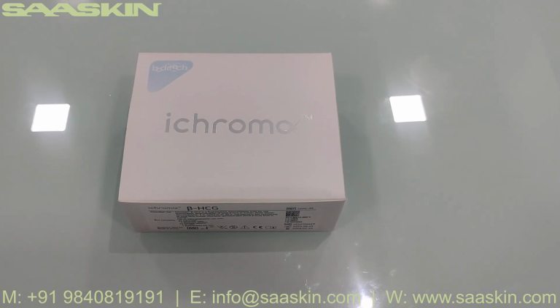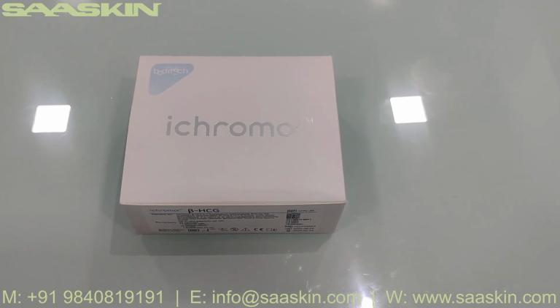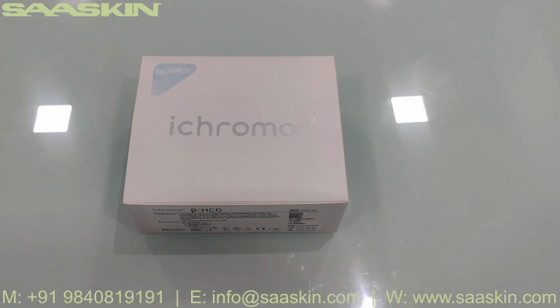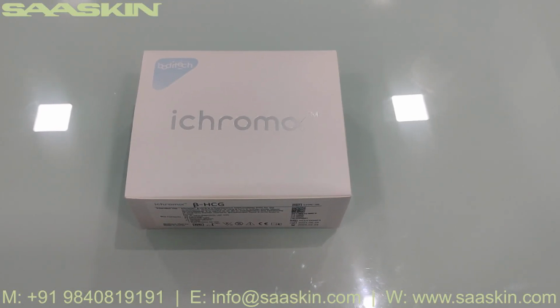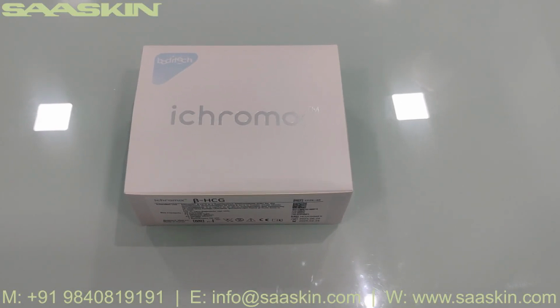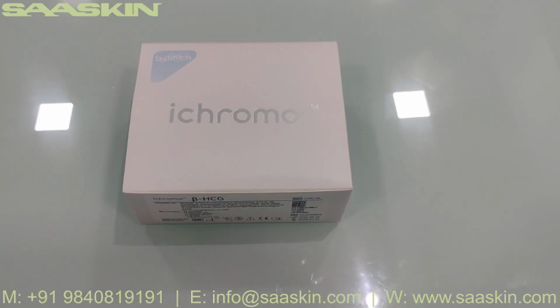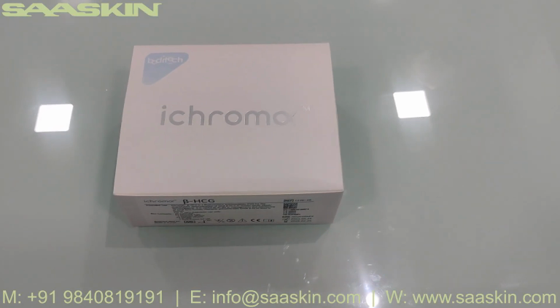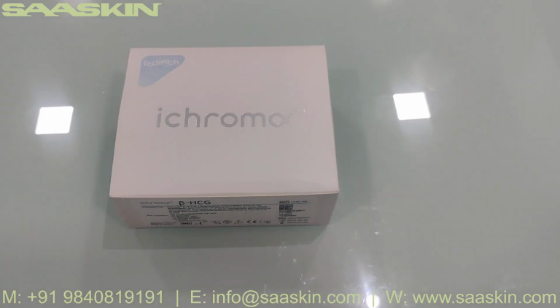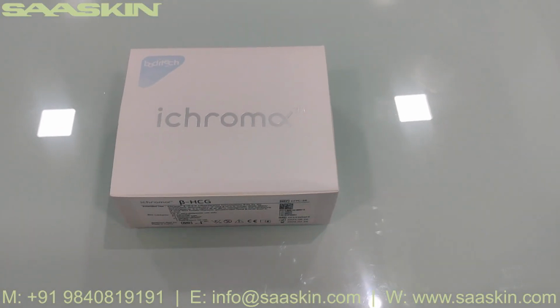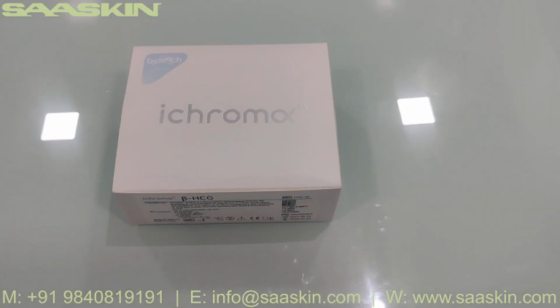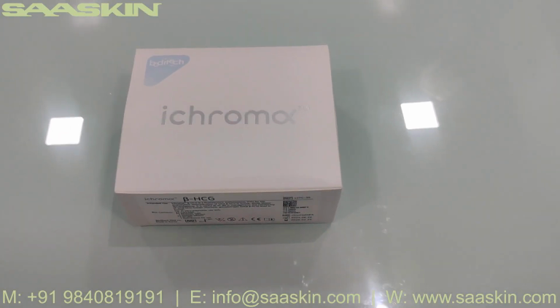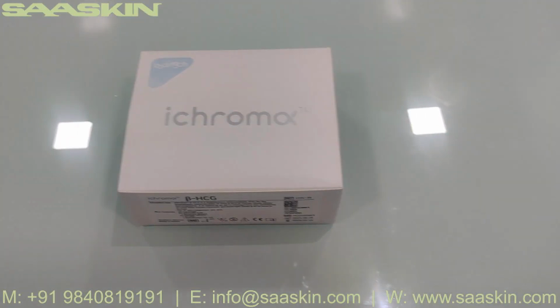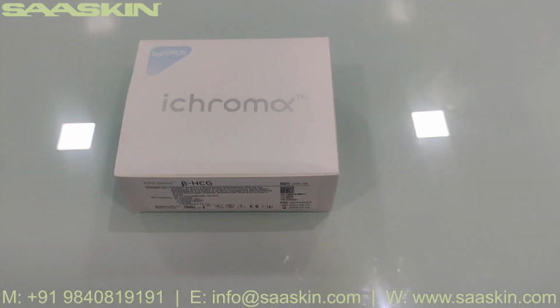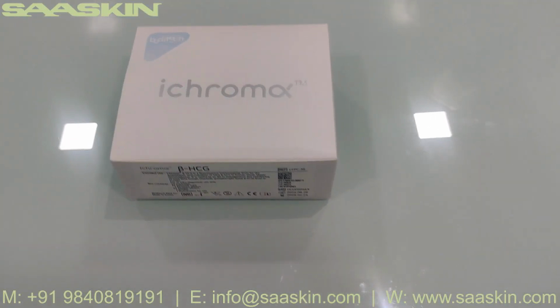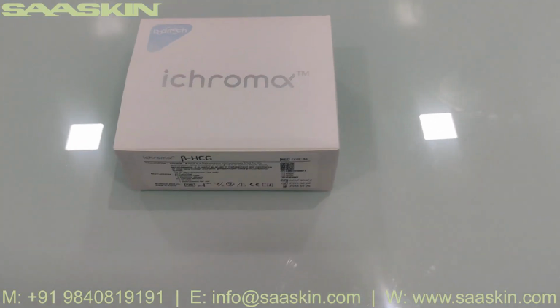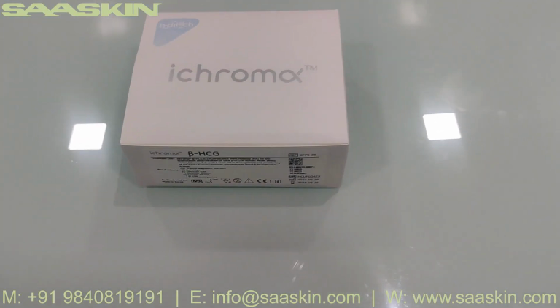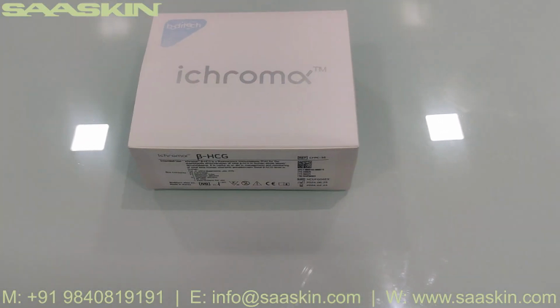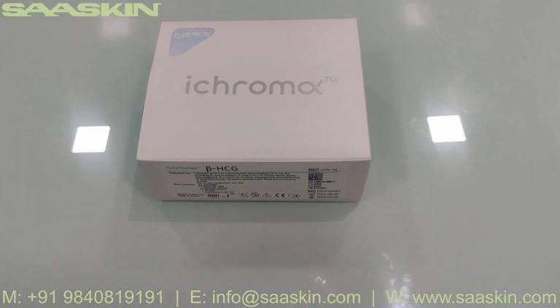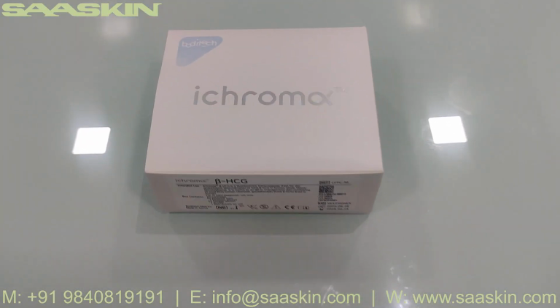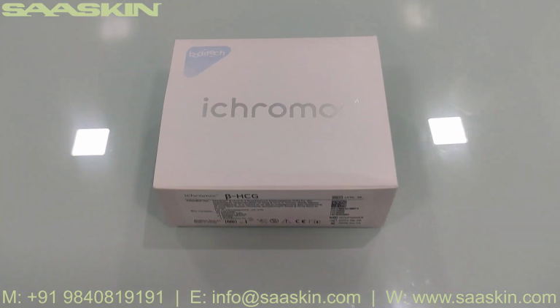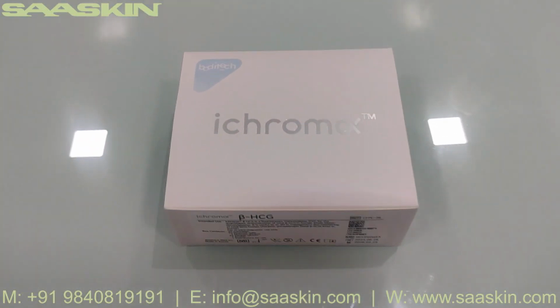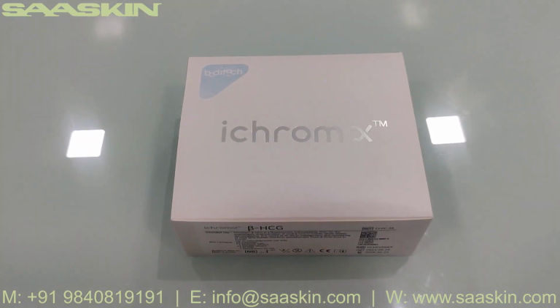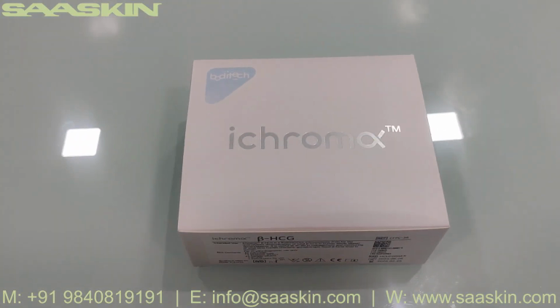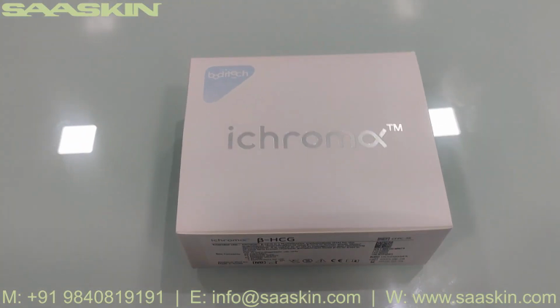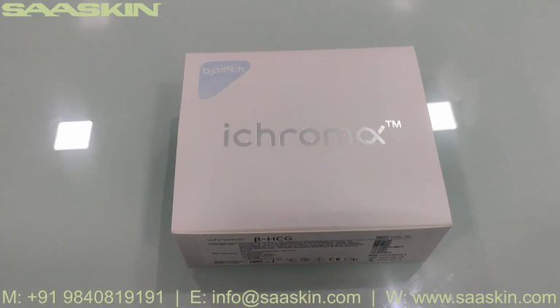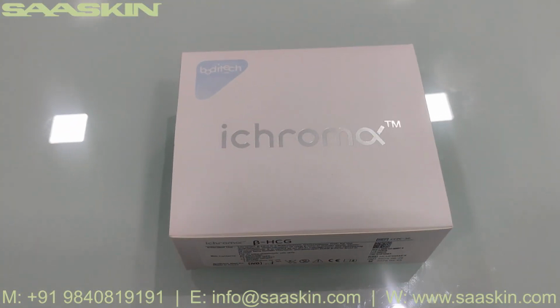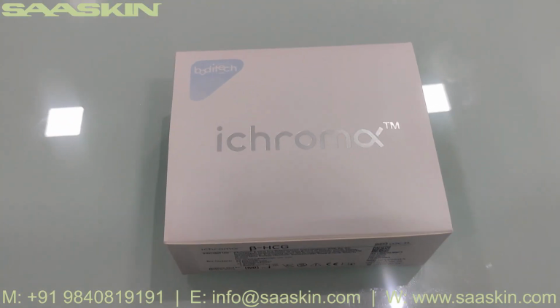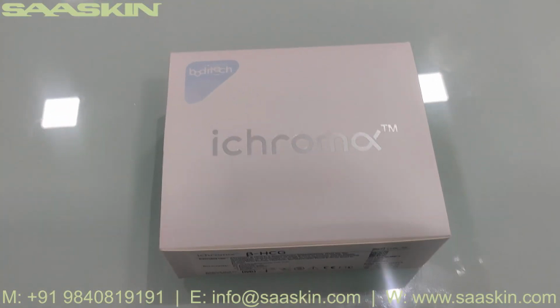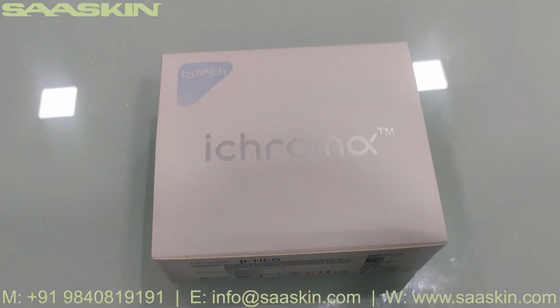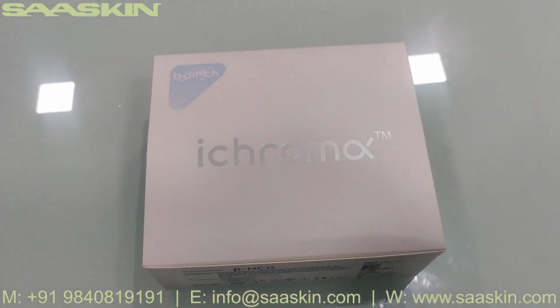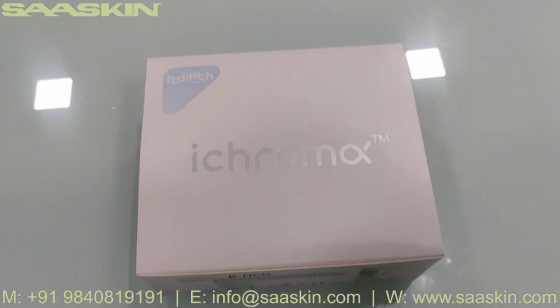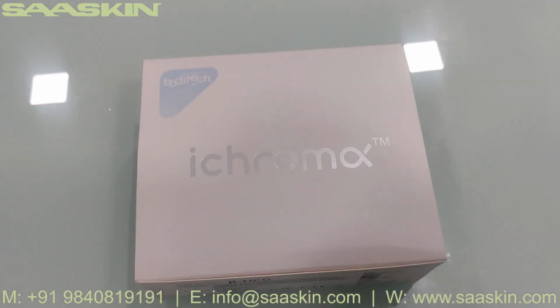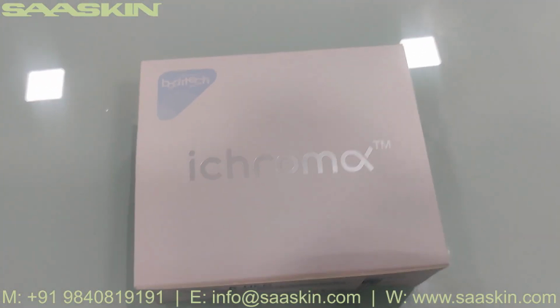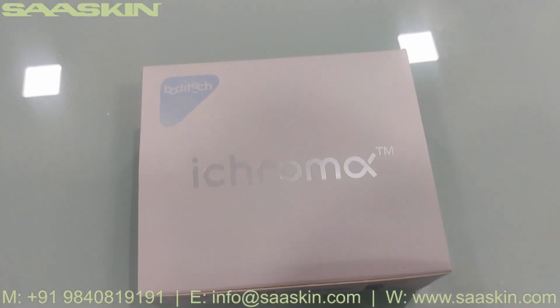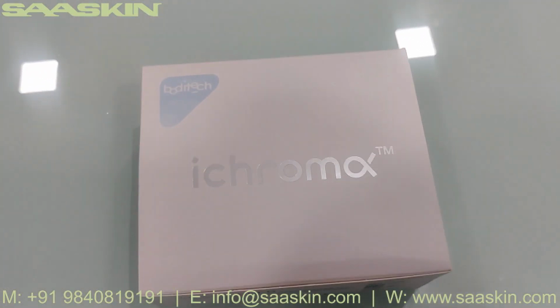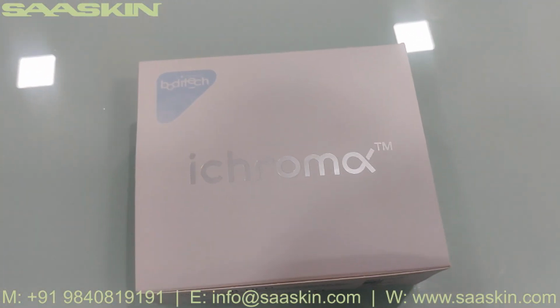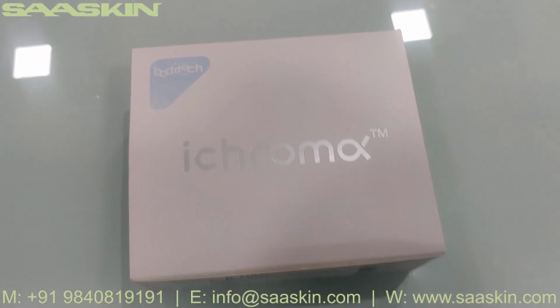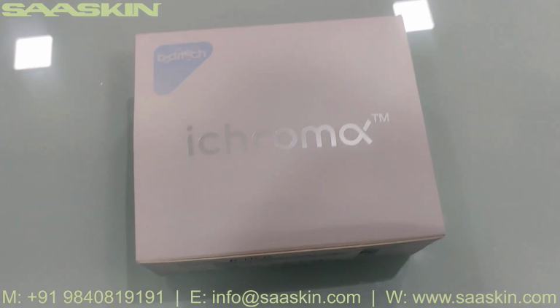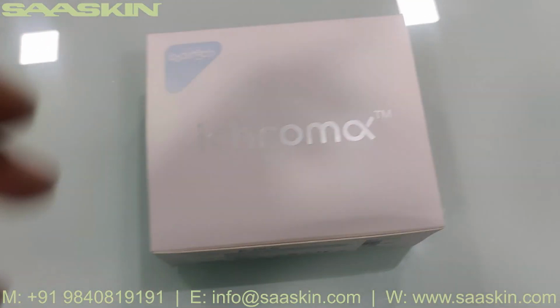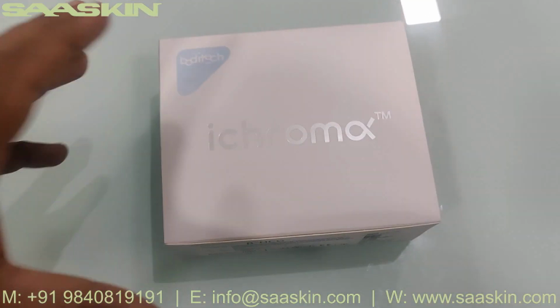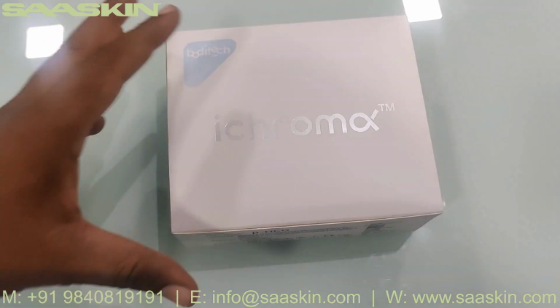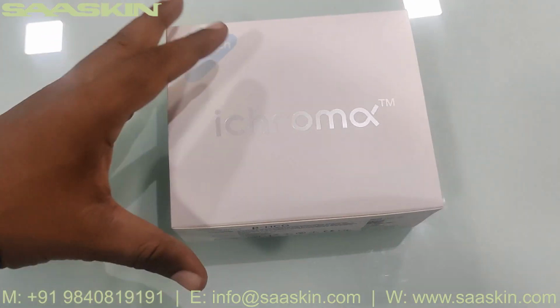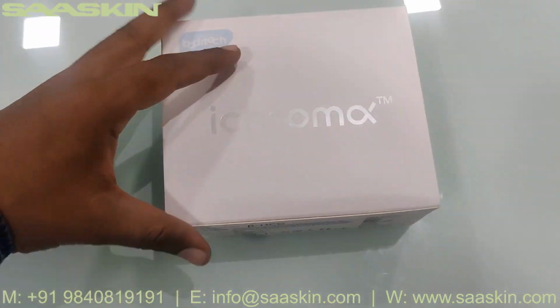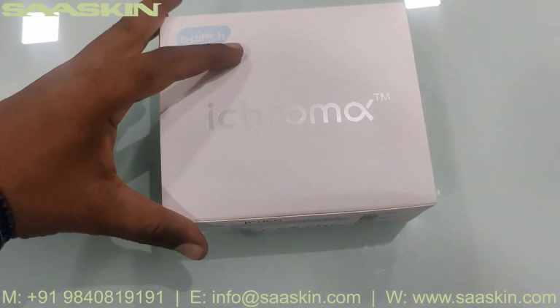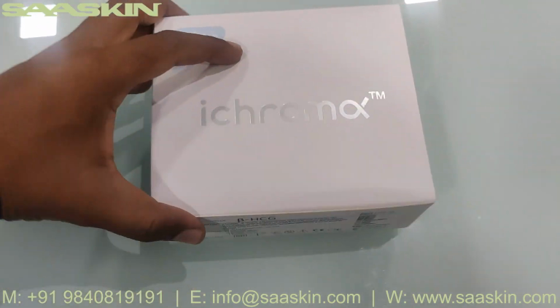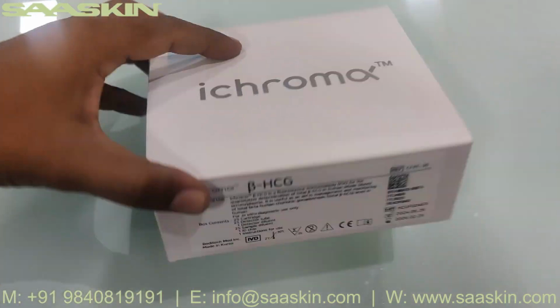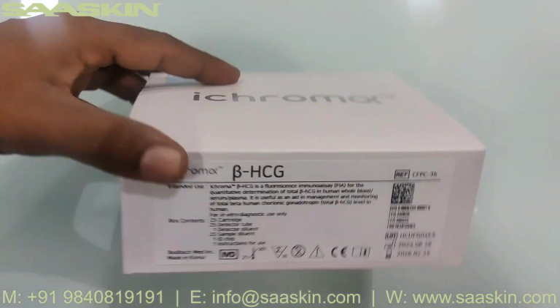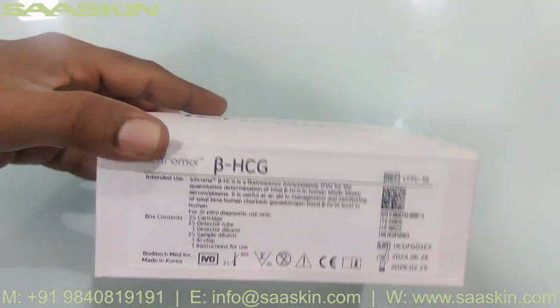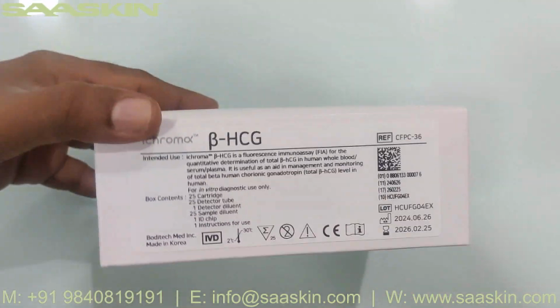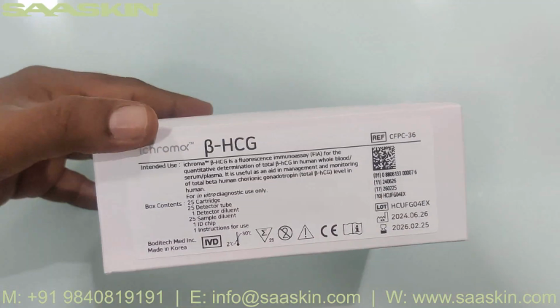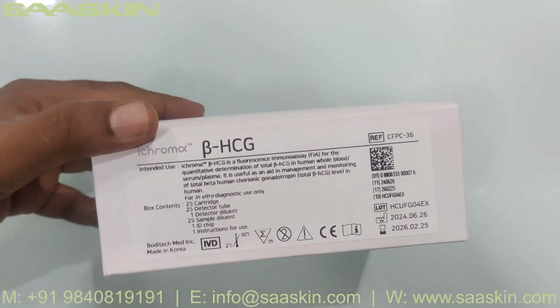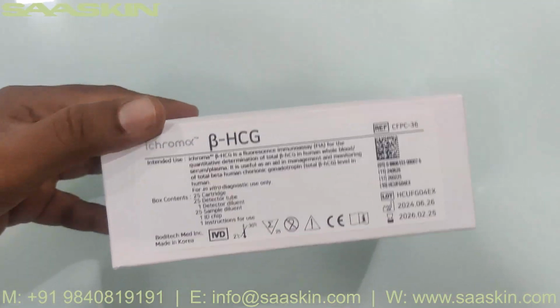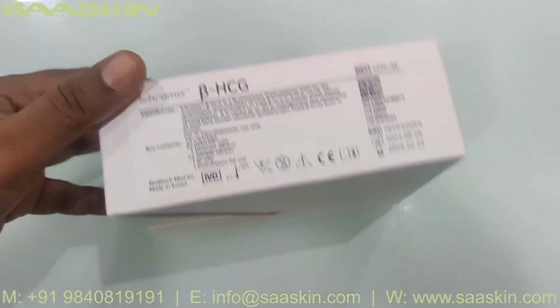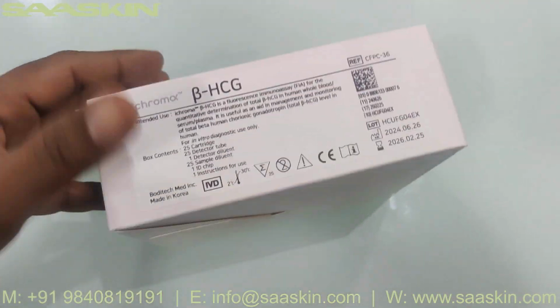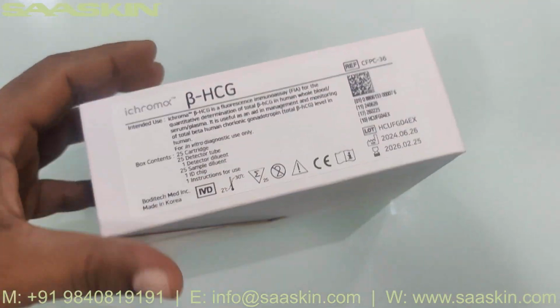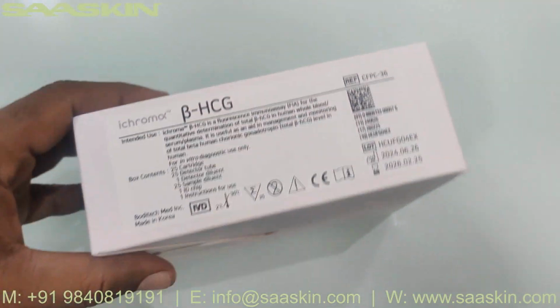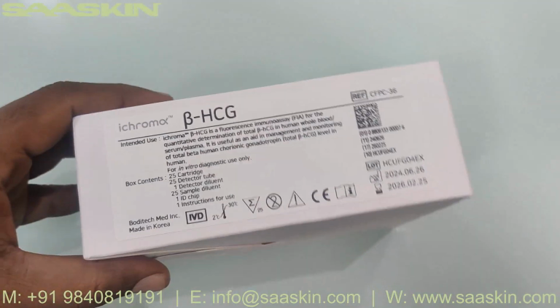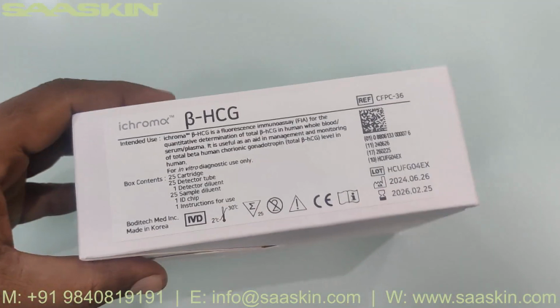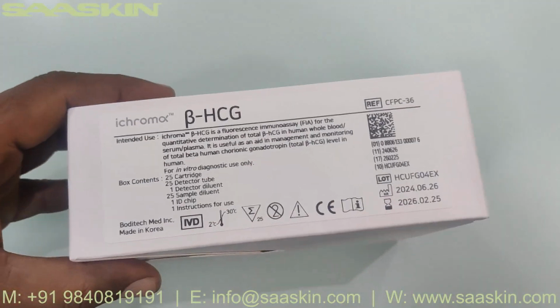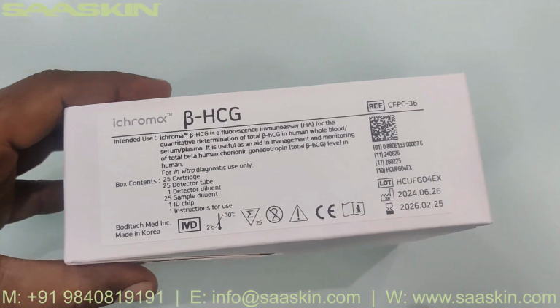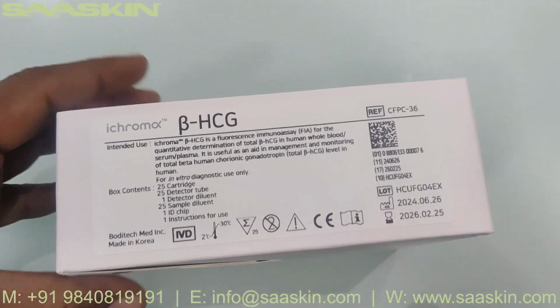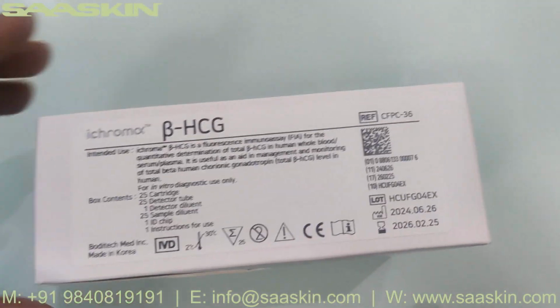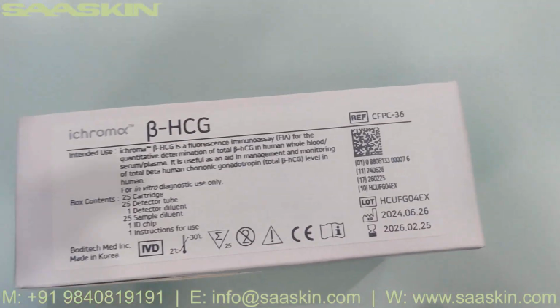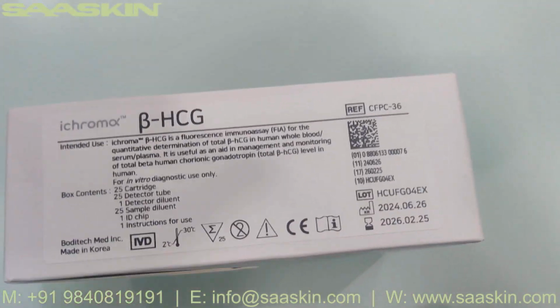Hello everybody, today we are going to see the unboxing of BodyTek iChroma Beta HCG test kit.